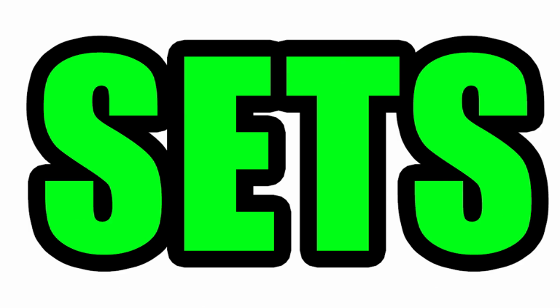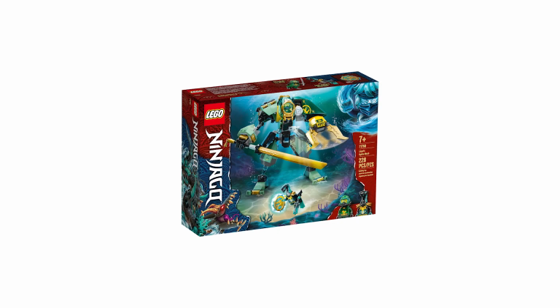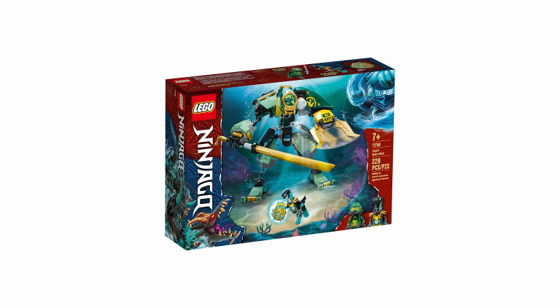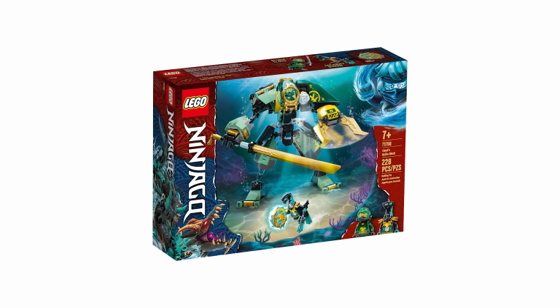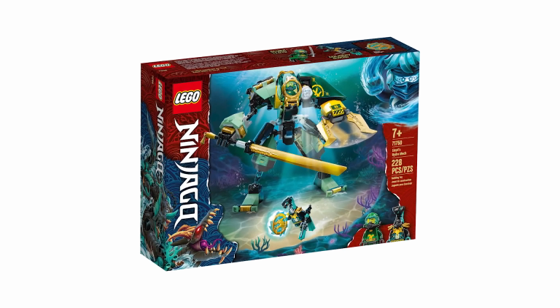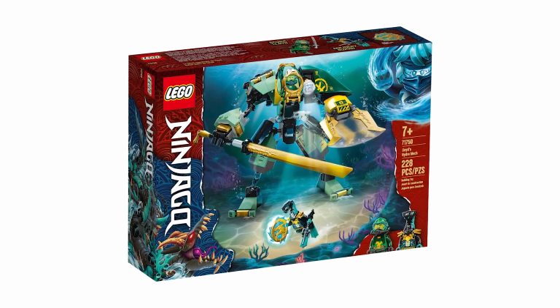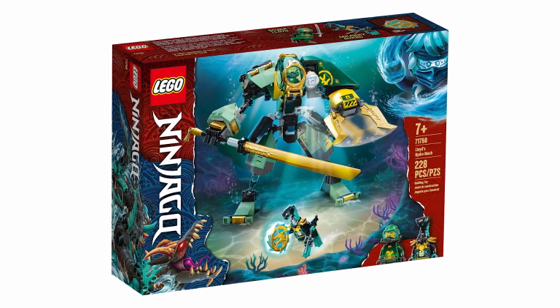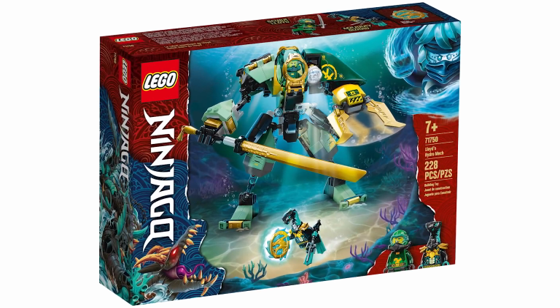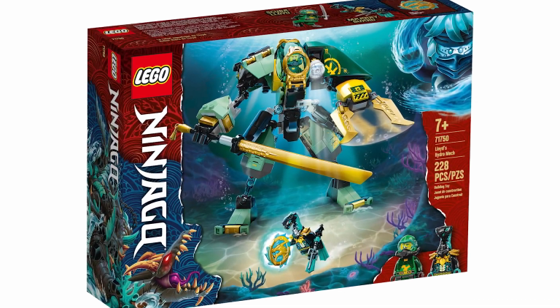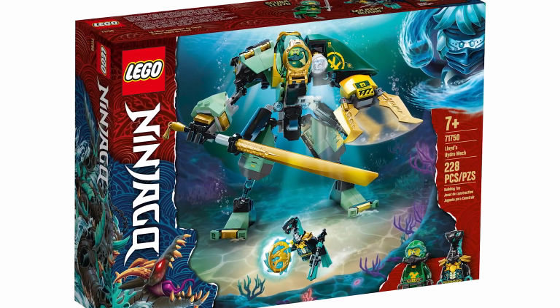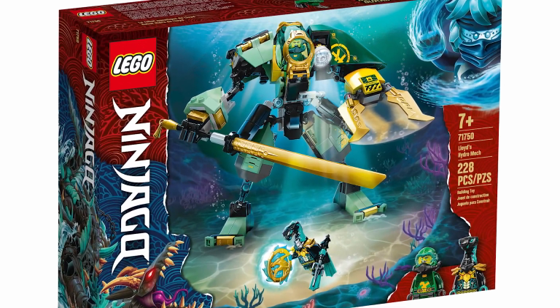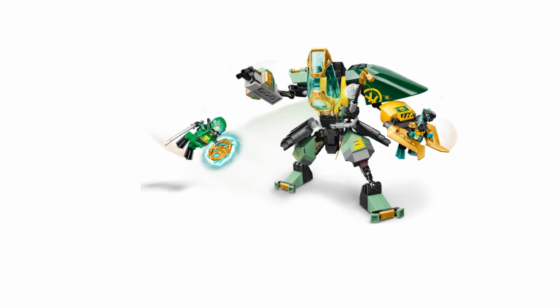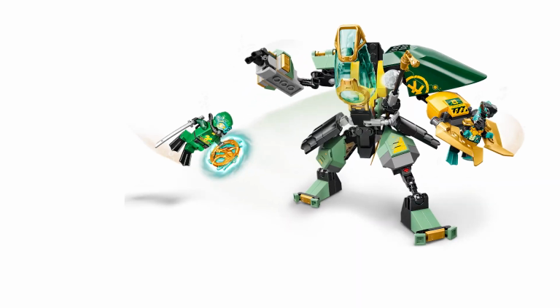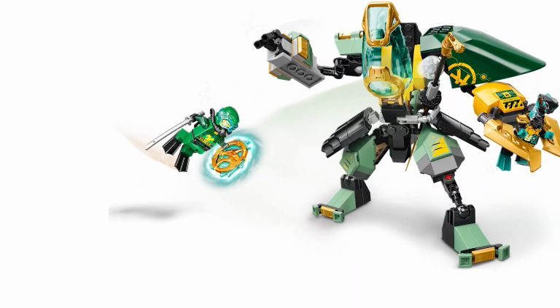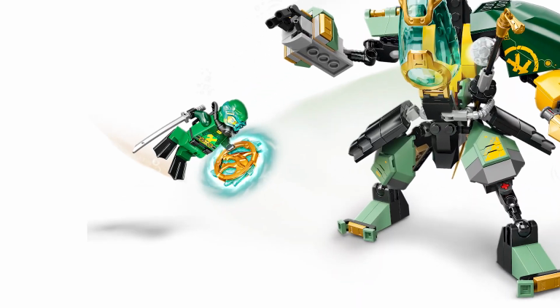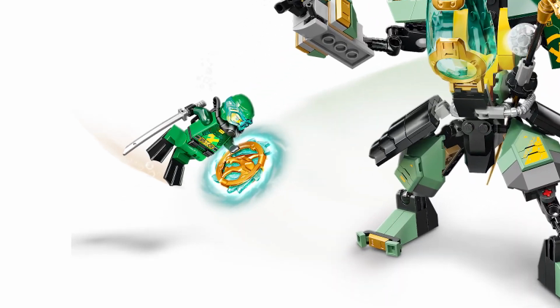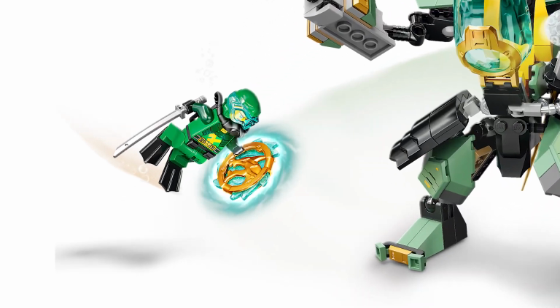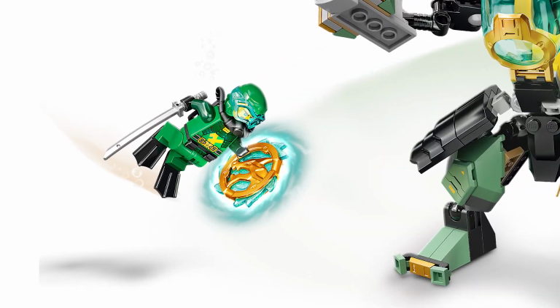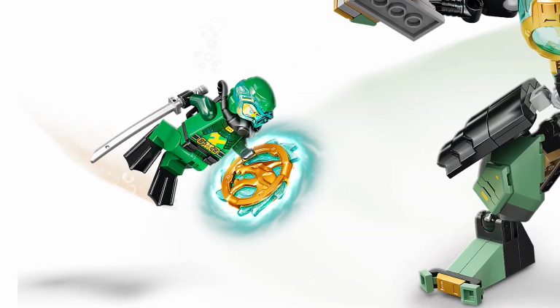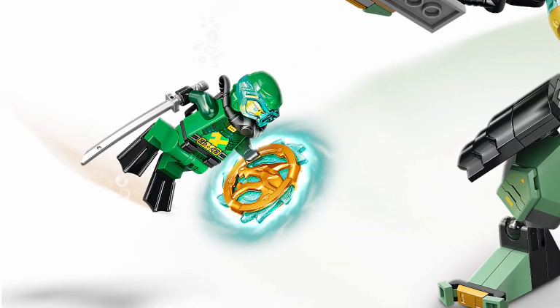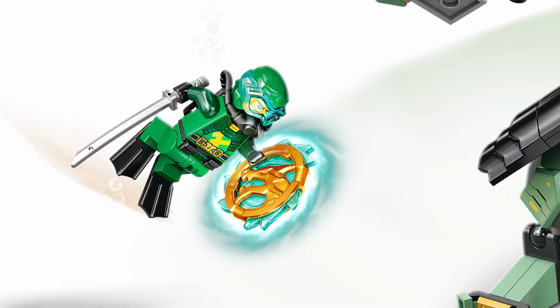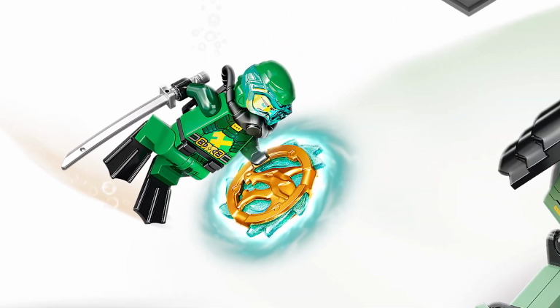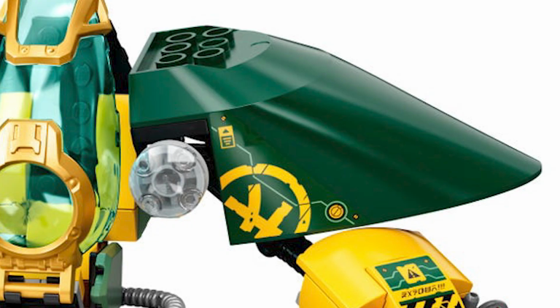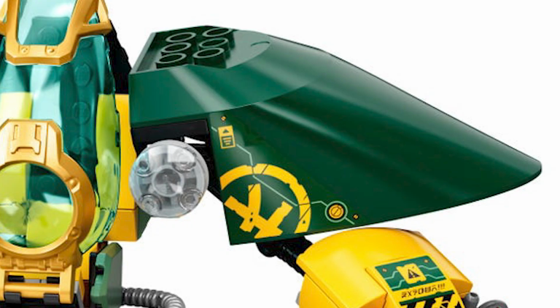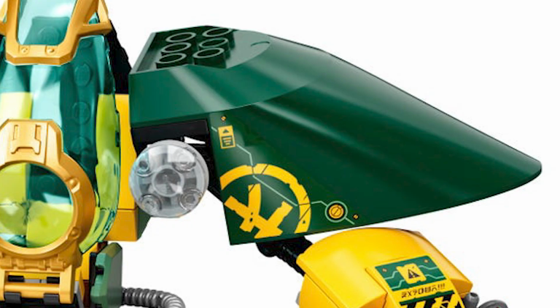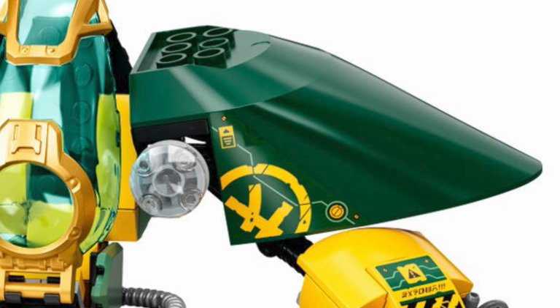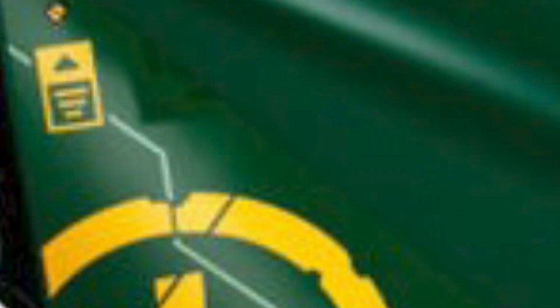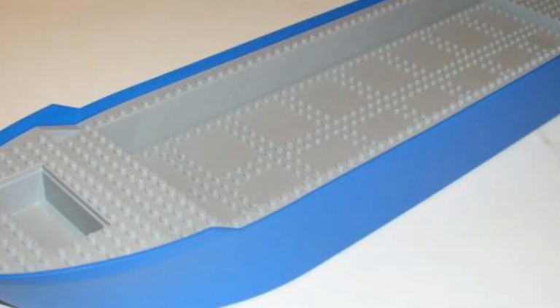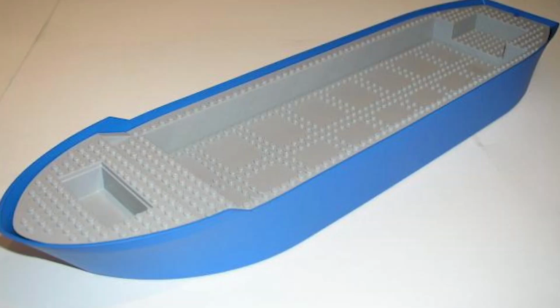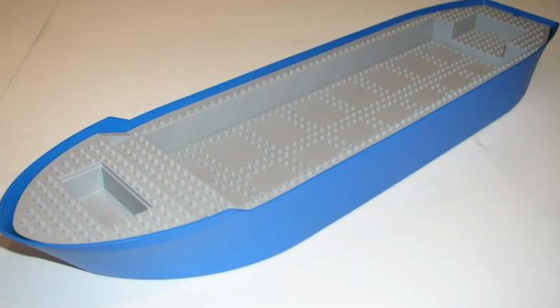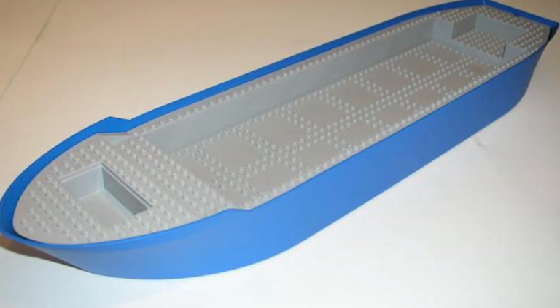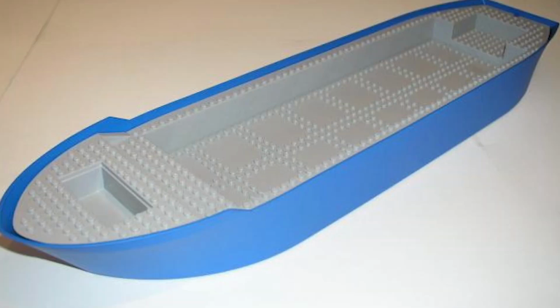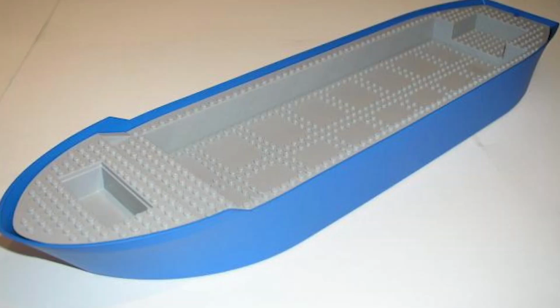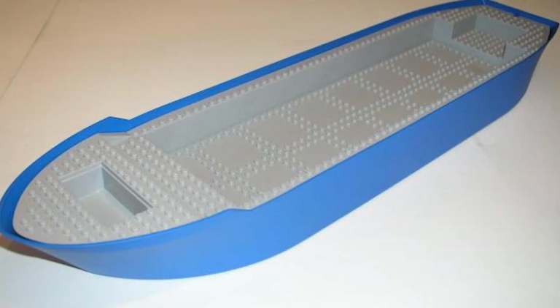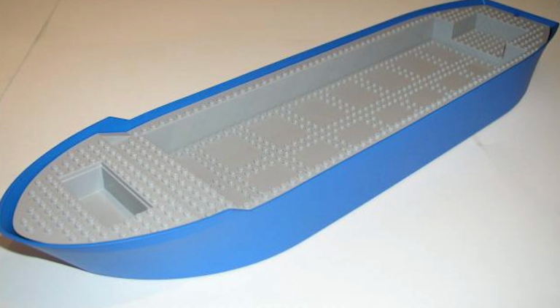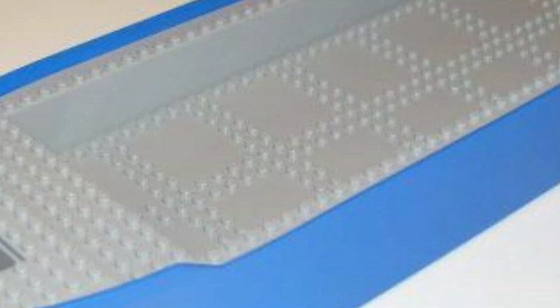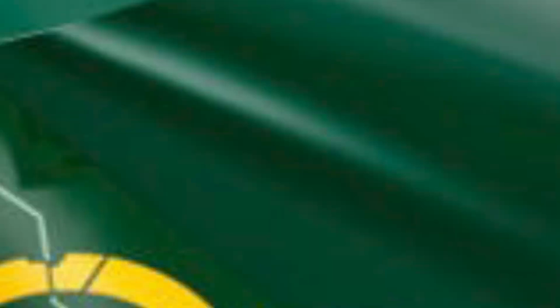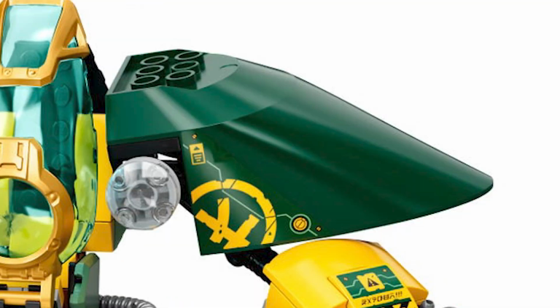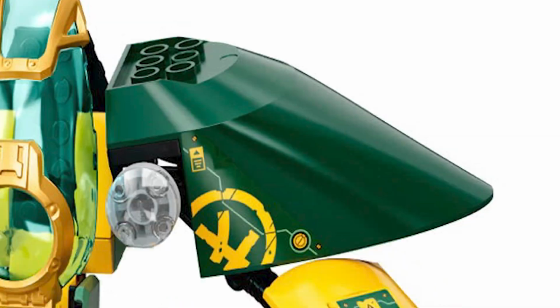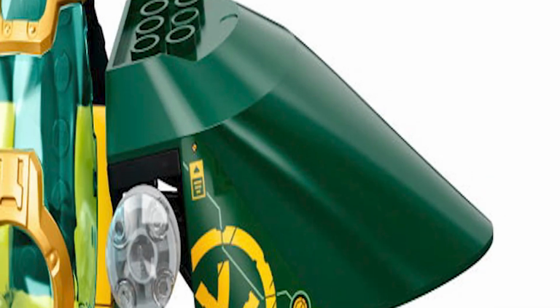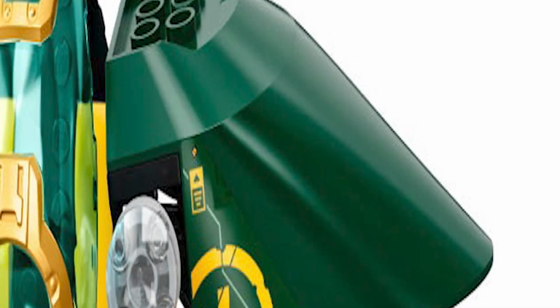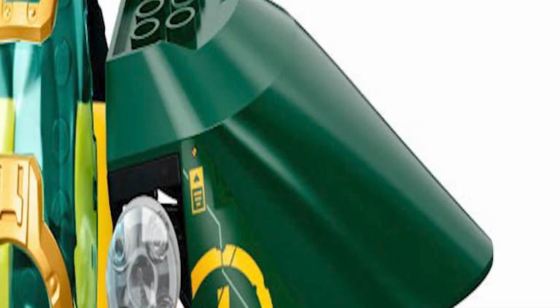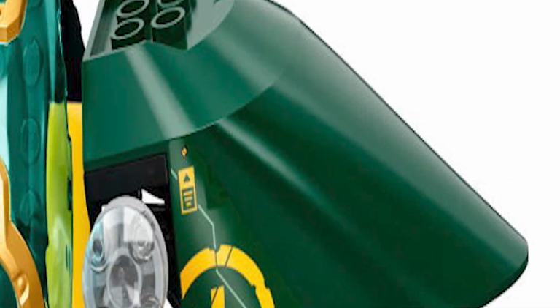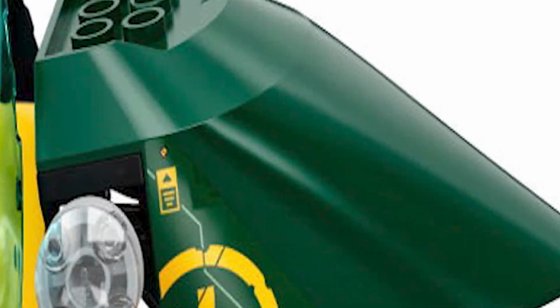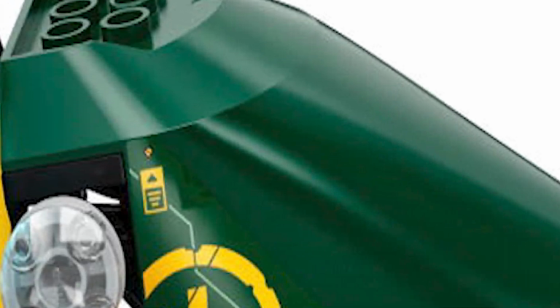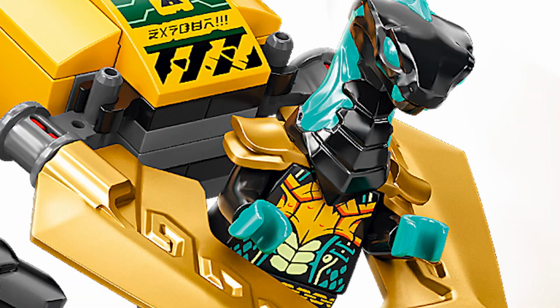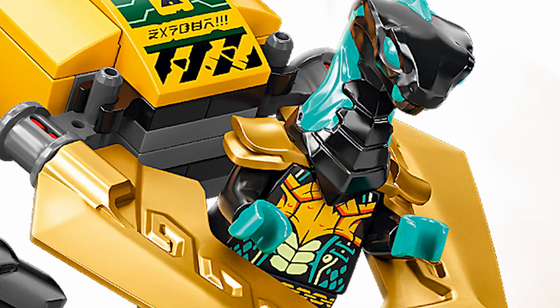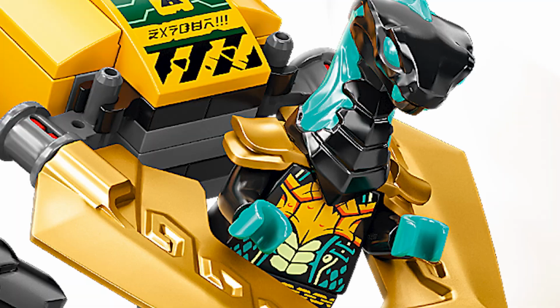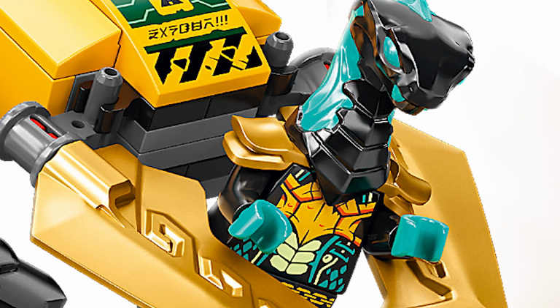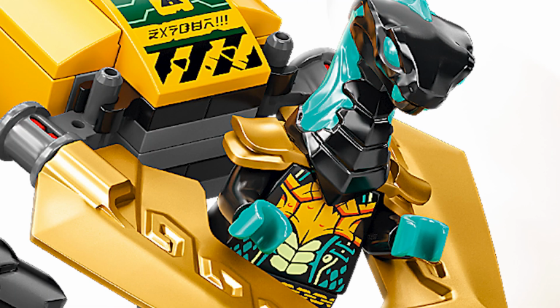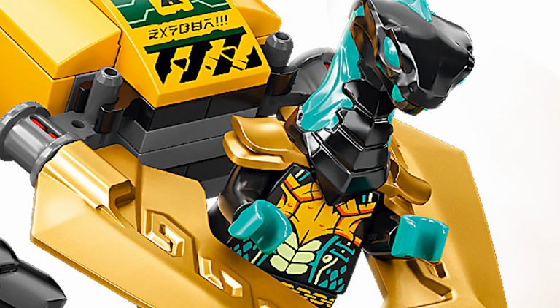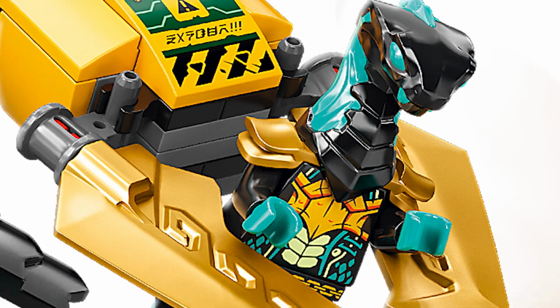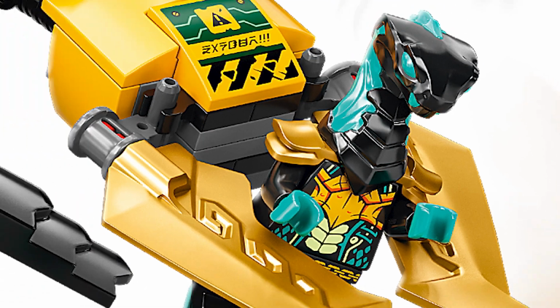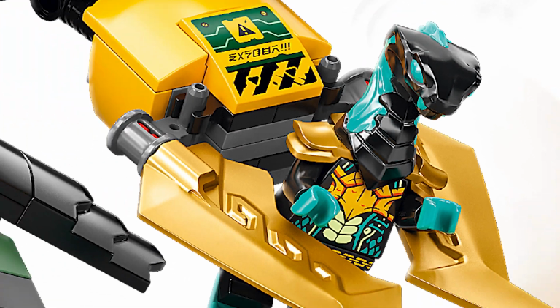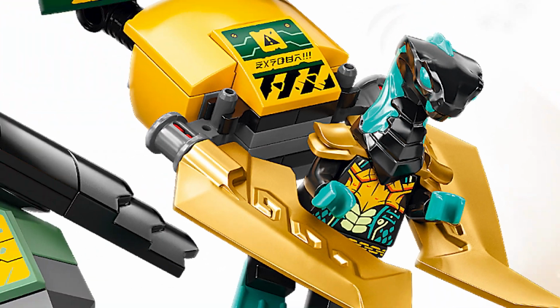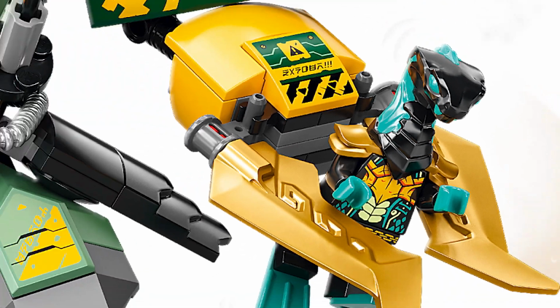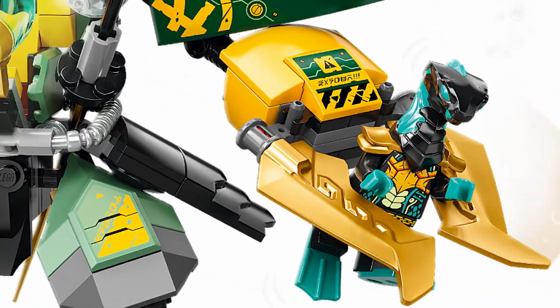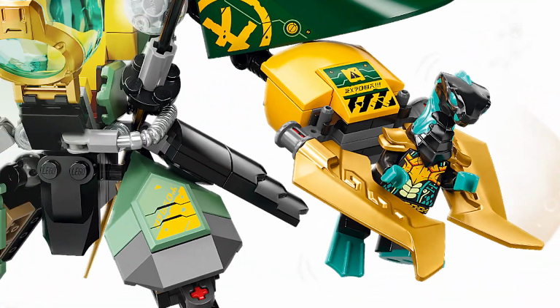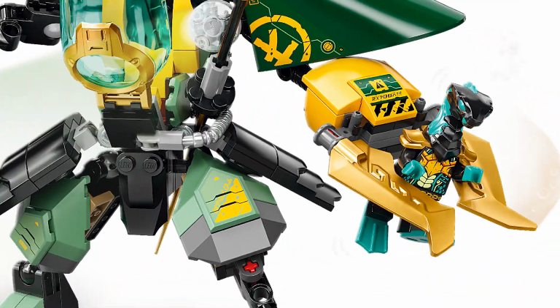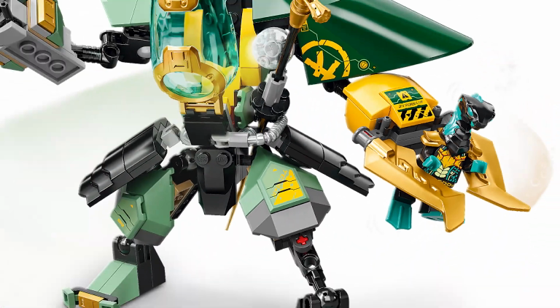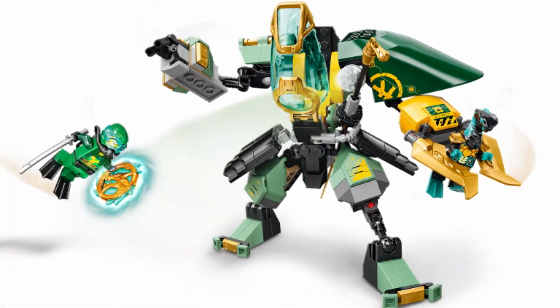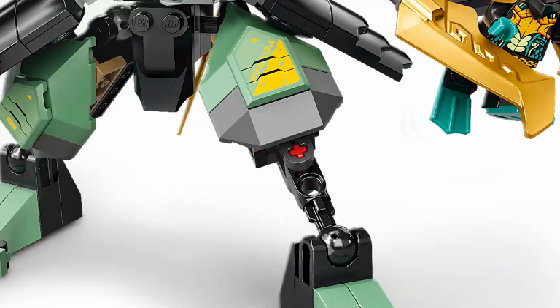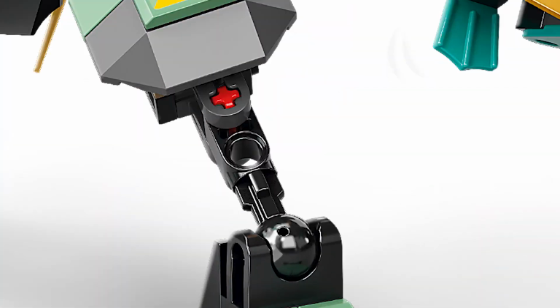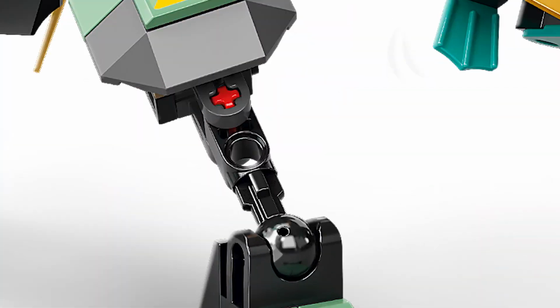First, we got this ugly underwater mech. Literally, that's a ship hull for a shoulder pad. It's just way too big. That arm can't grab anything. Look at those ankles.